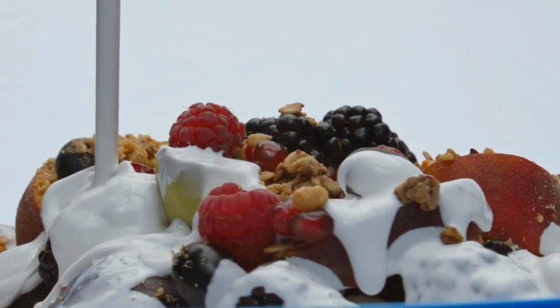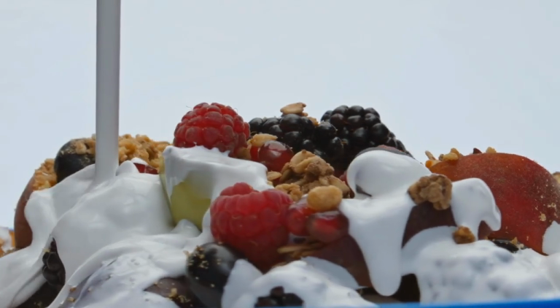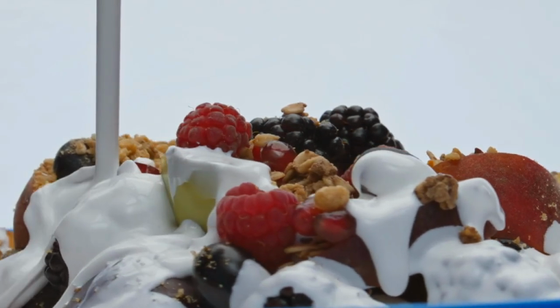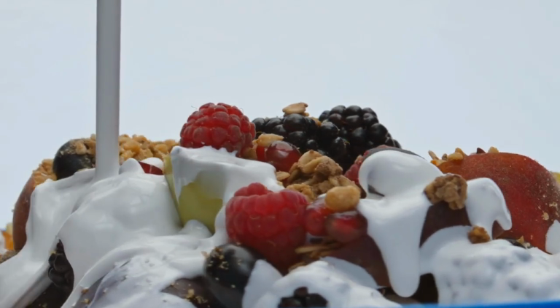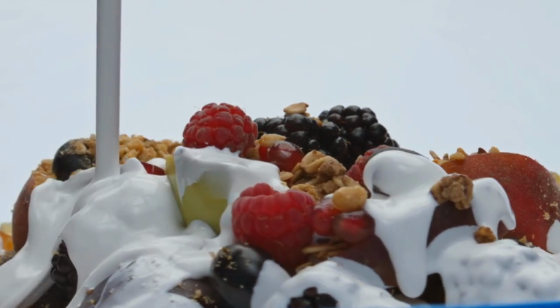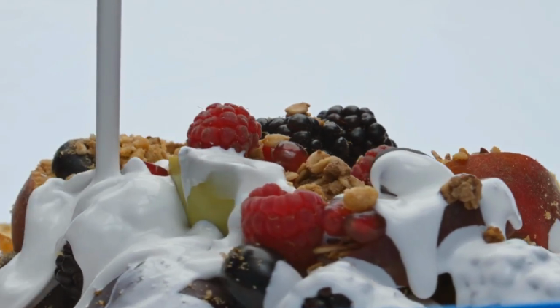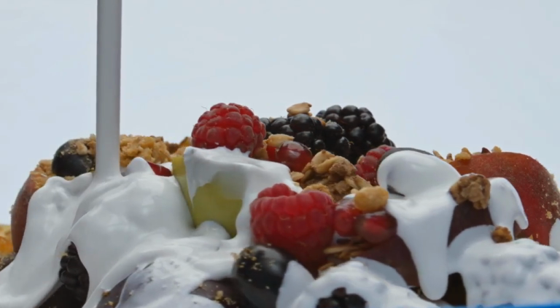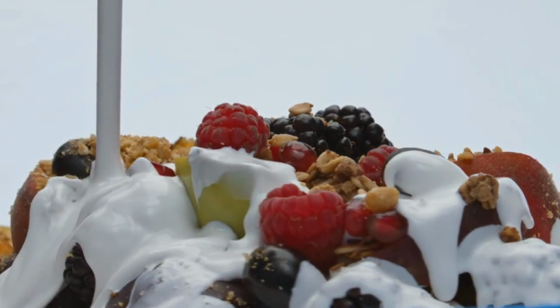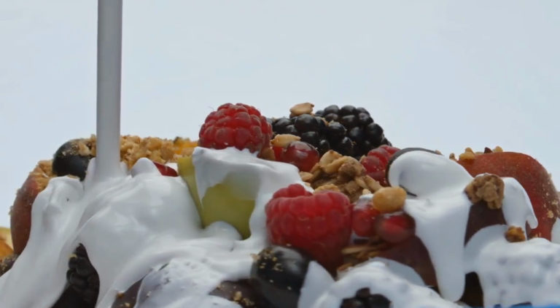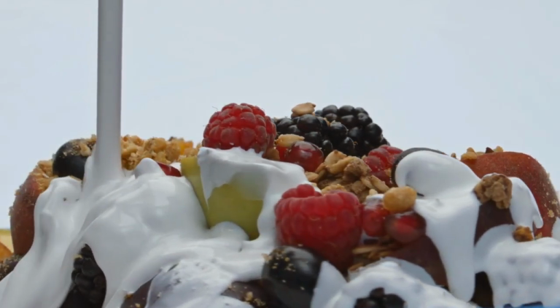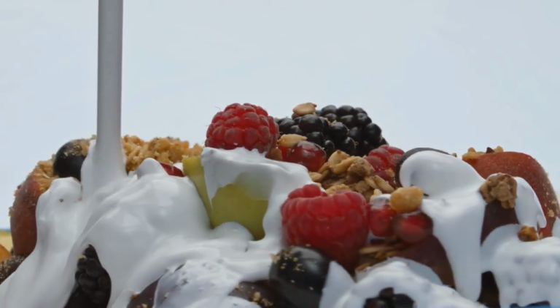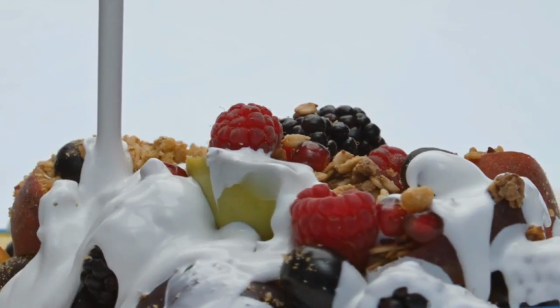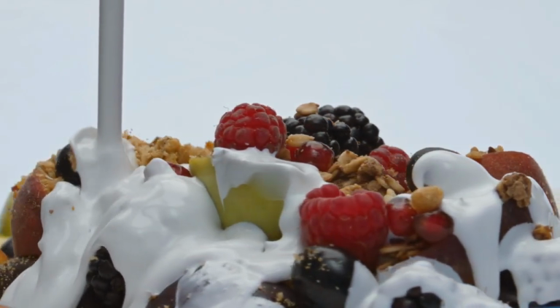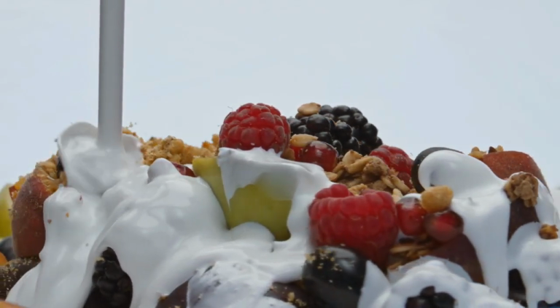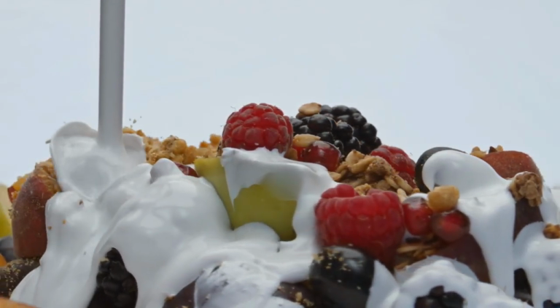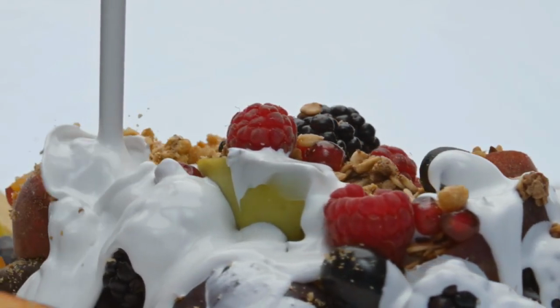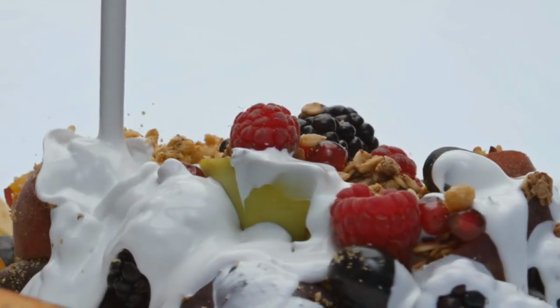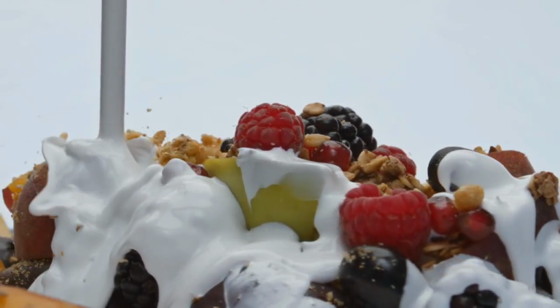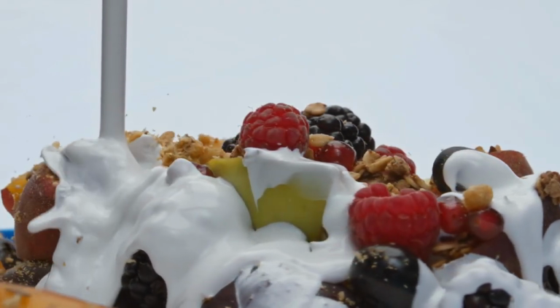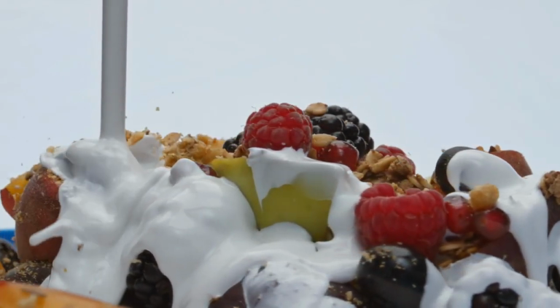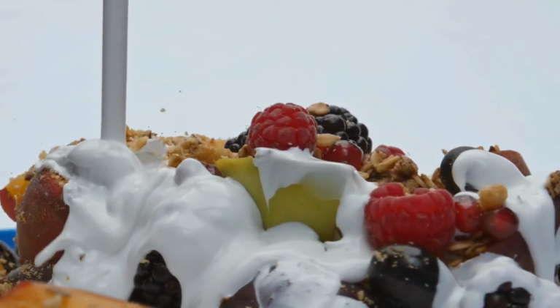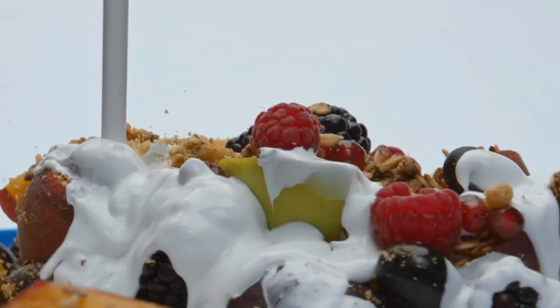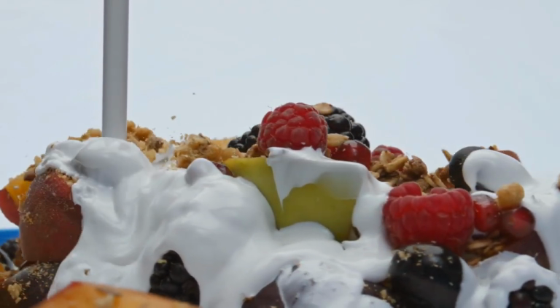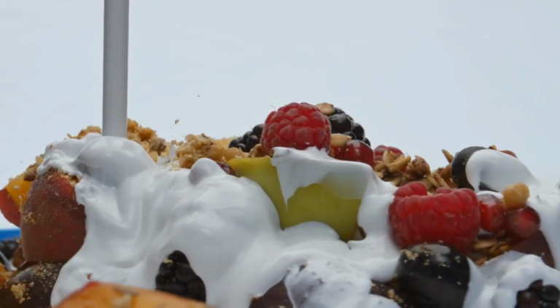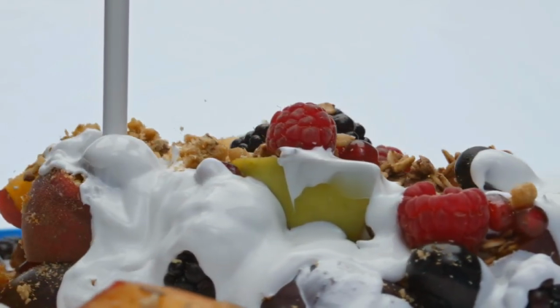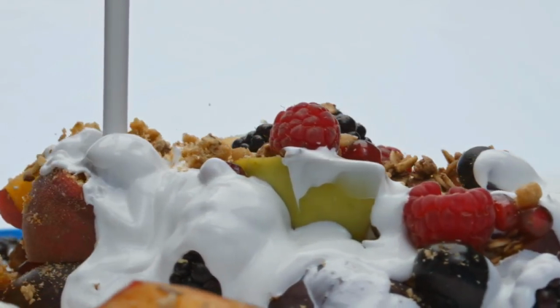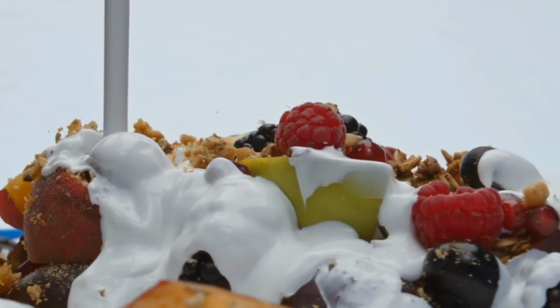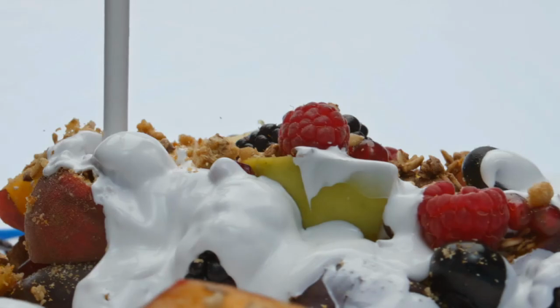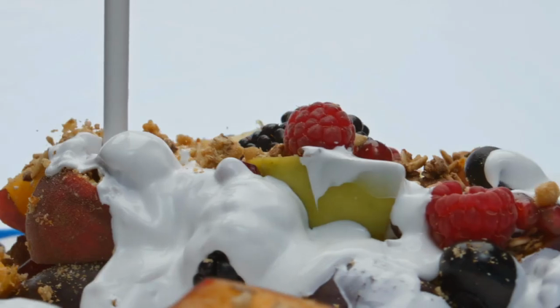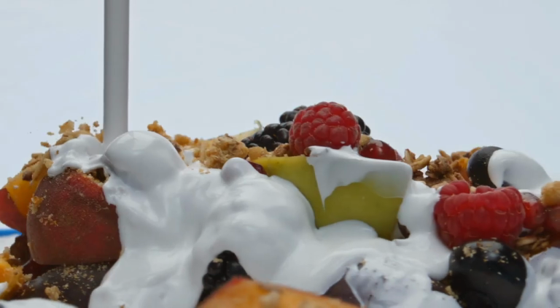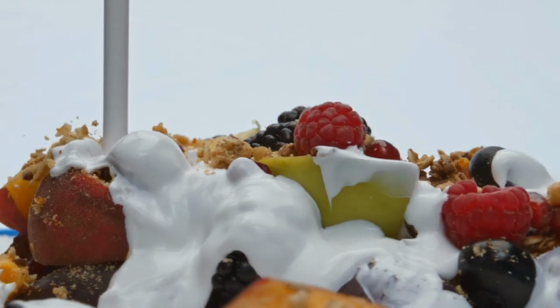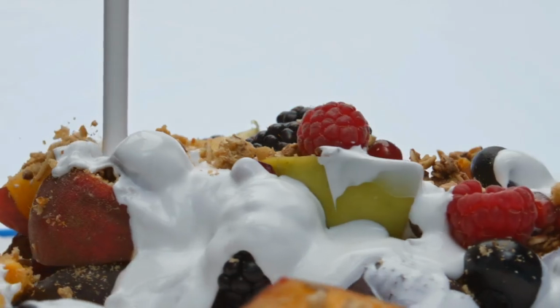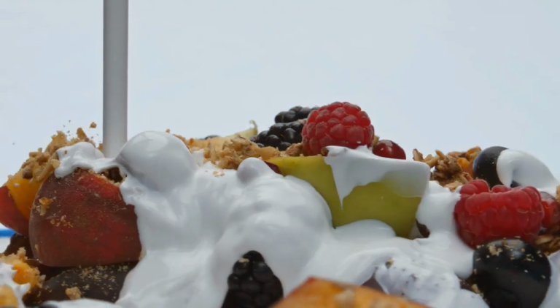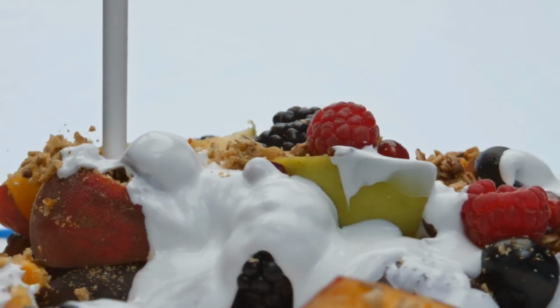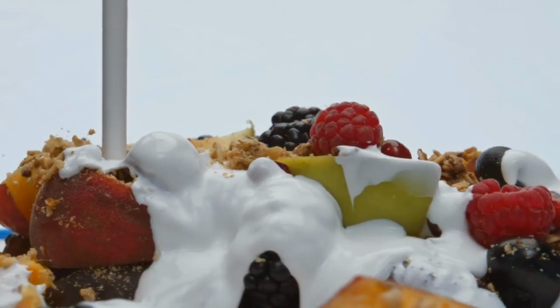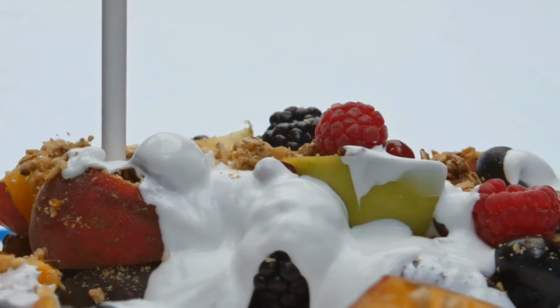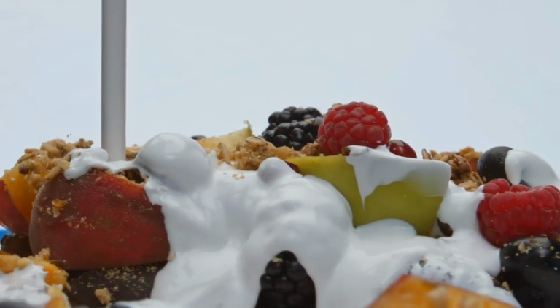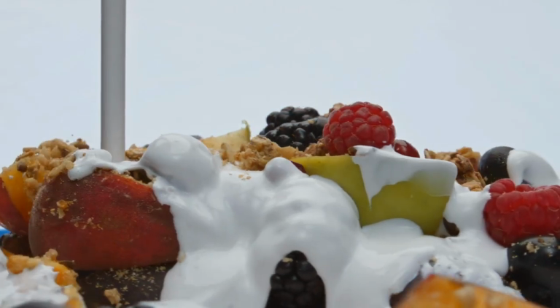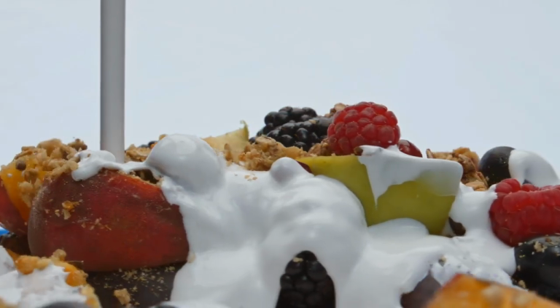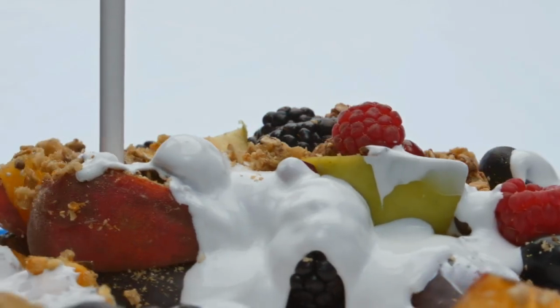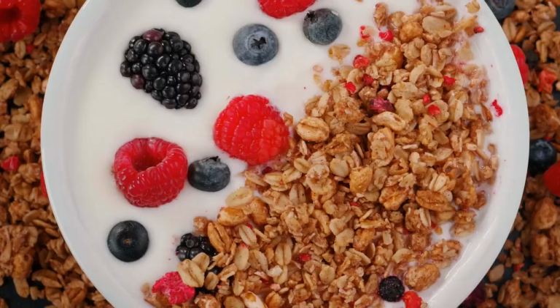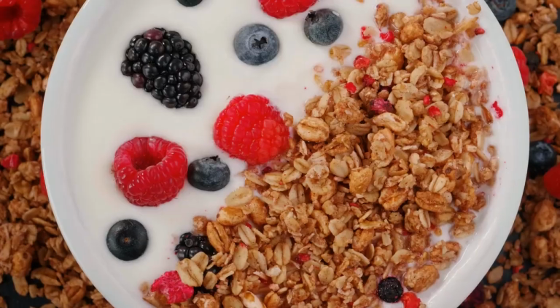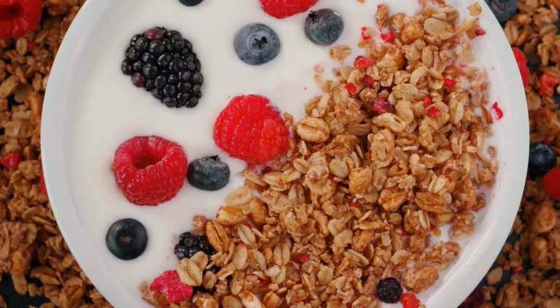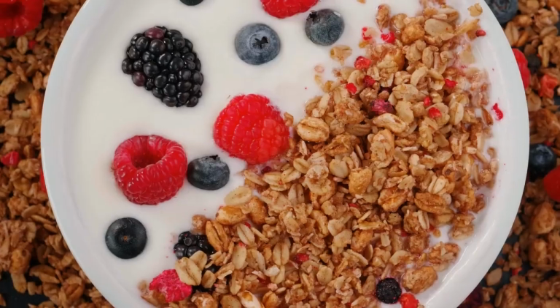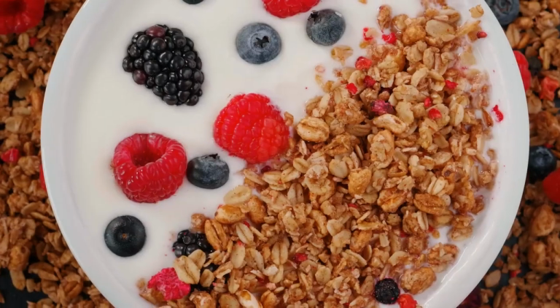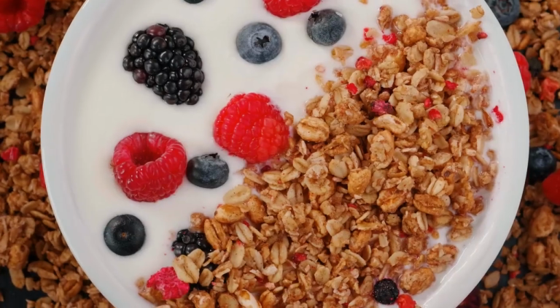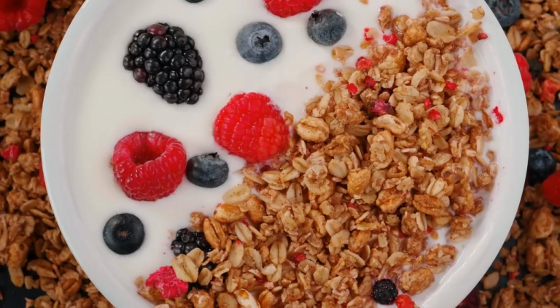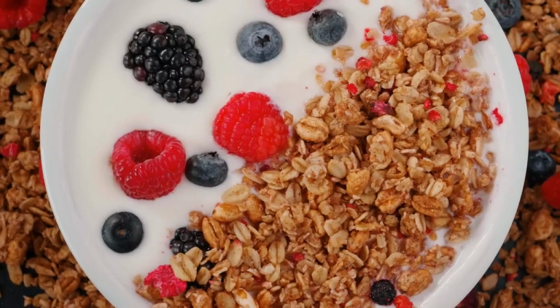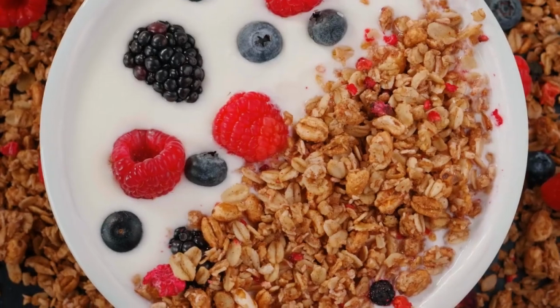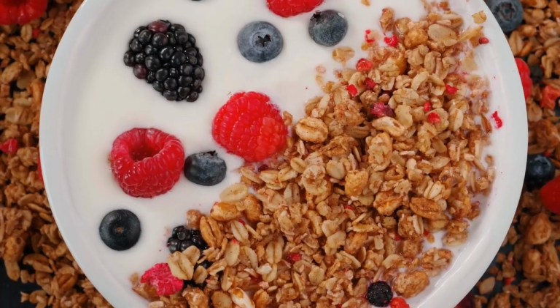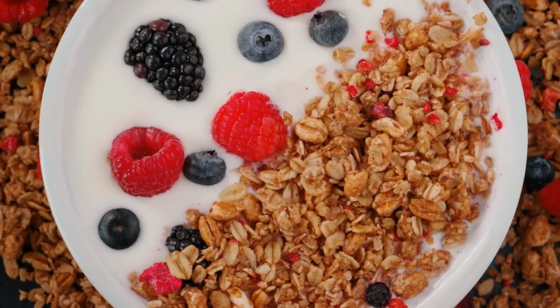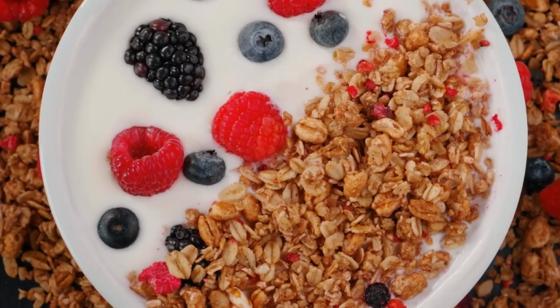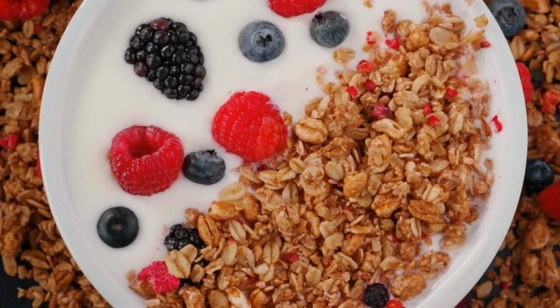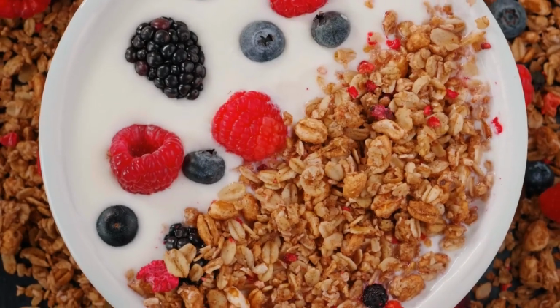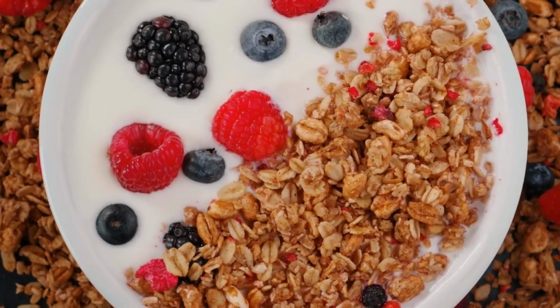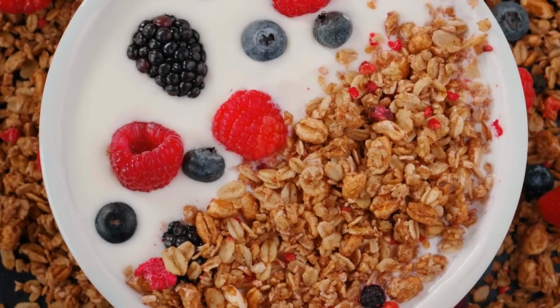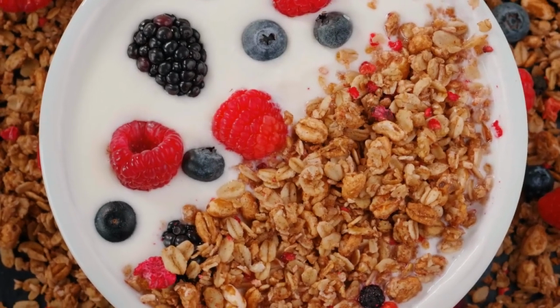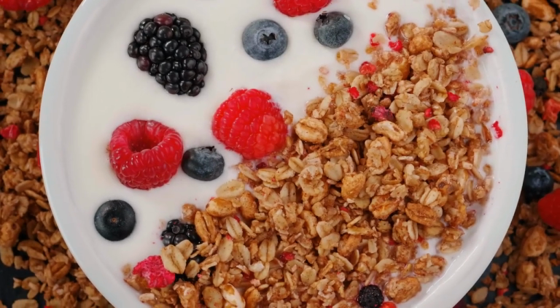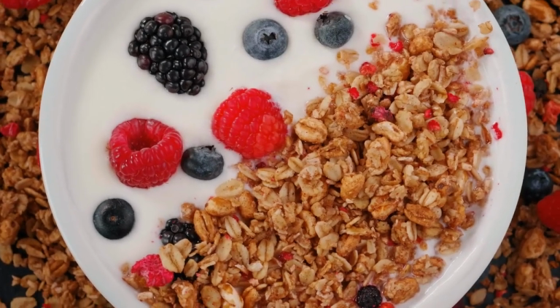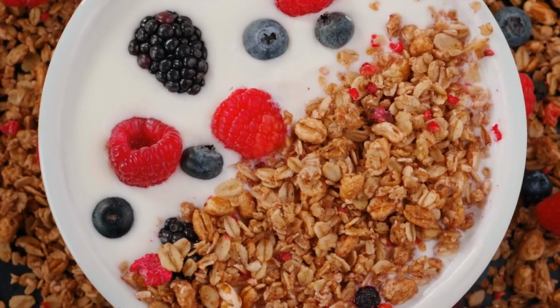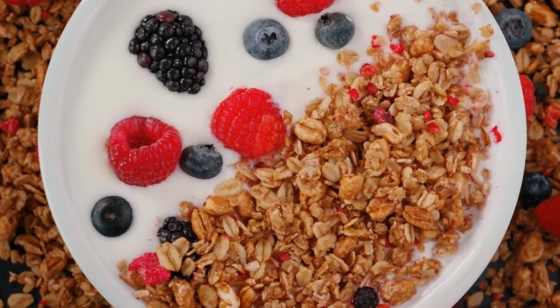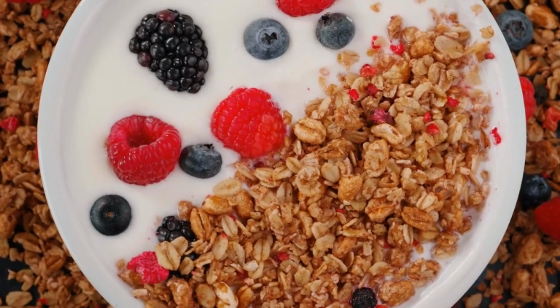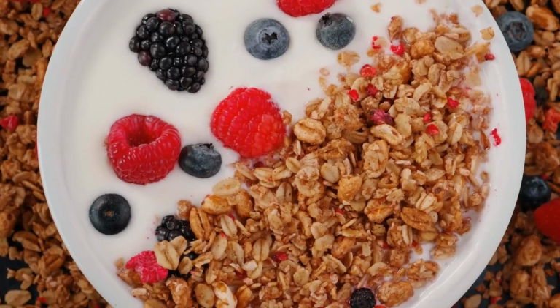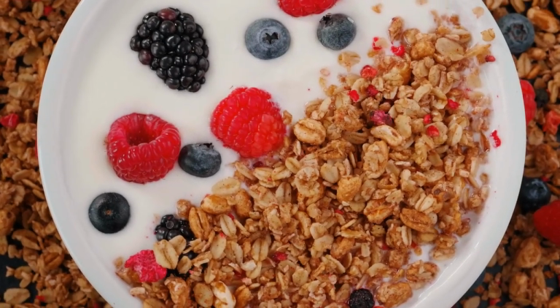Plain Greek yogurt is high in protein and low in carbs, aiding in digestion and blood sugar stabilization.